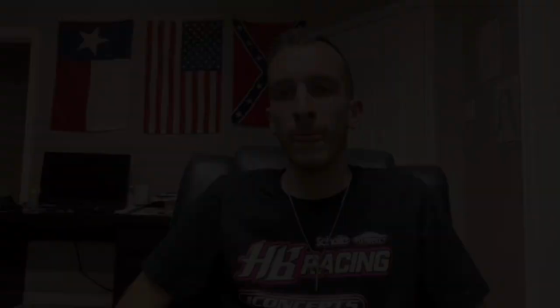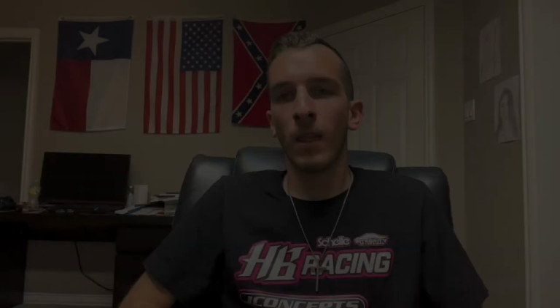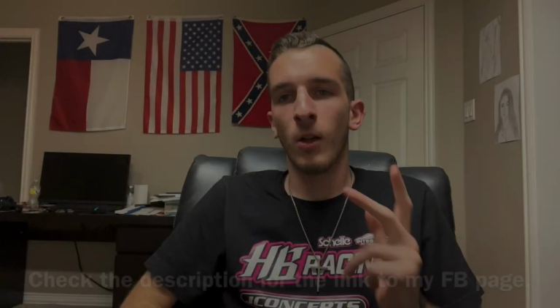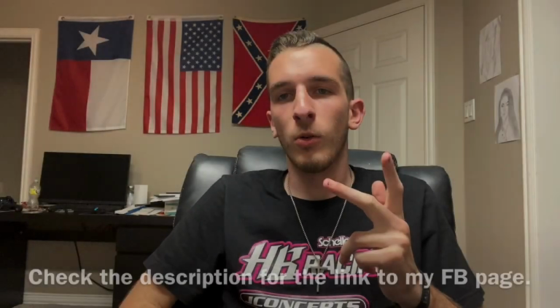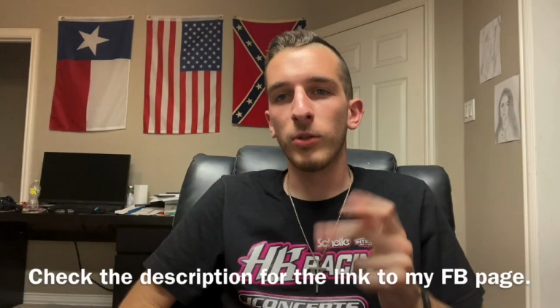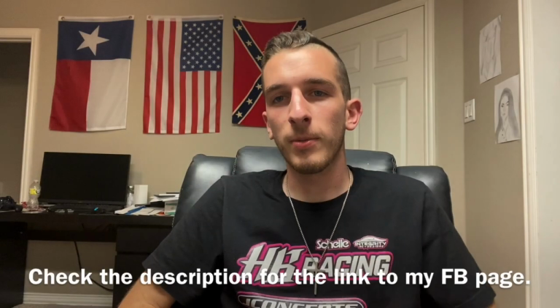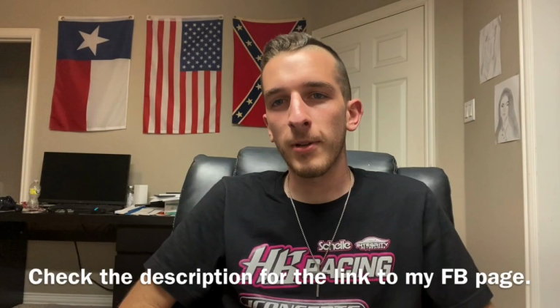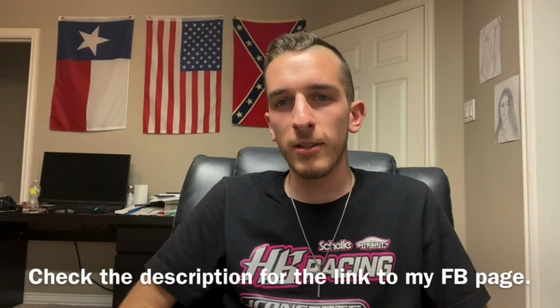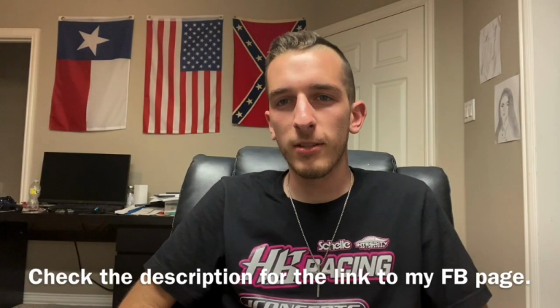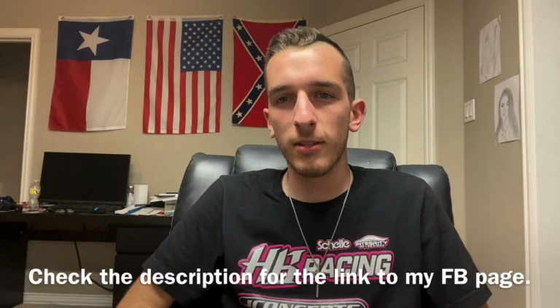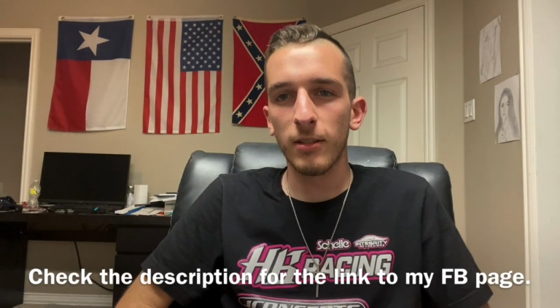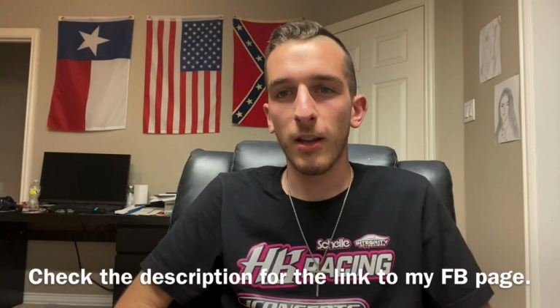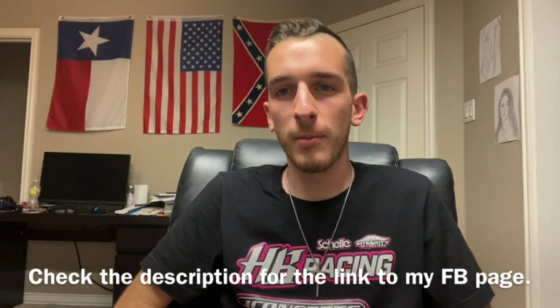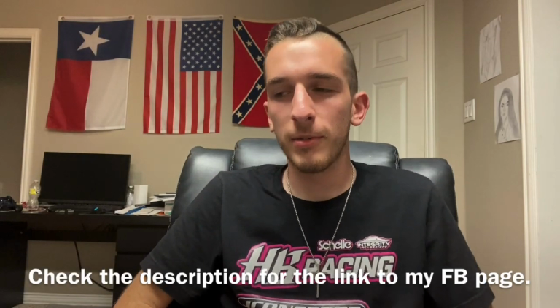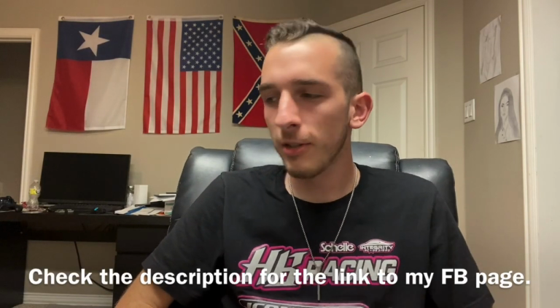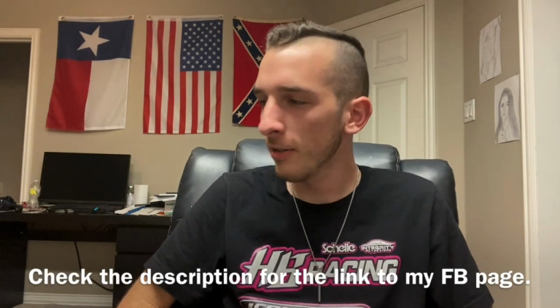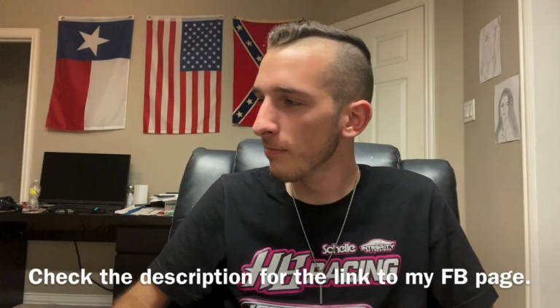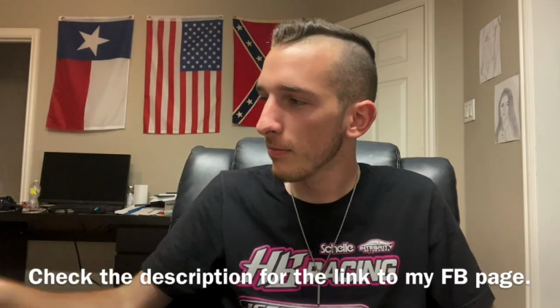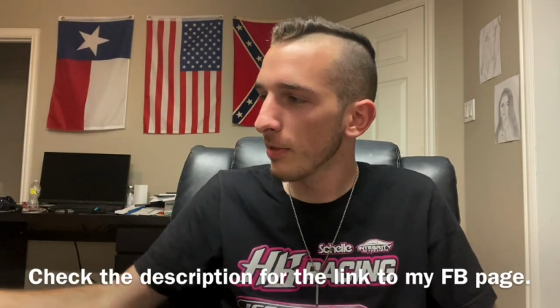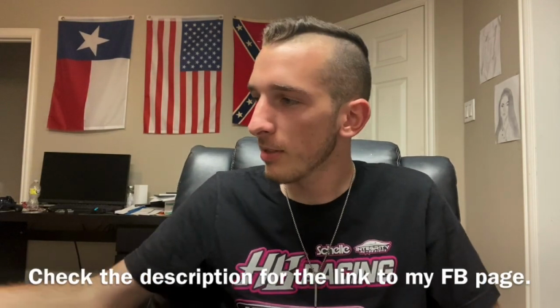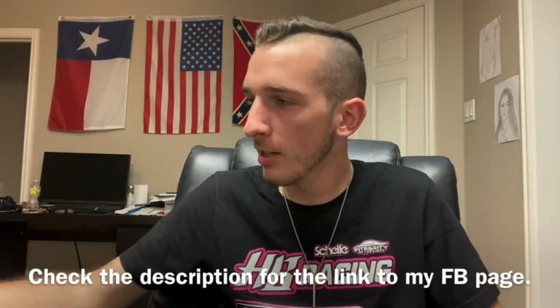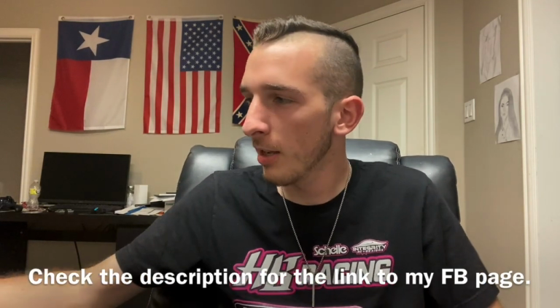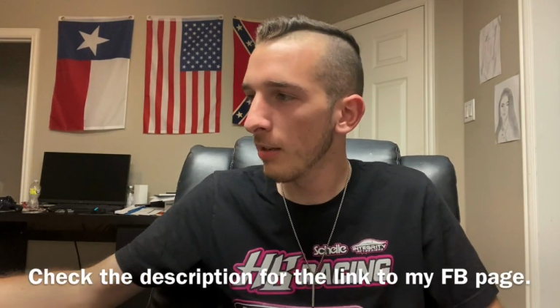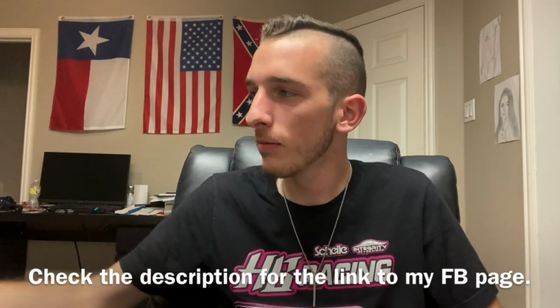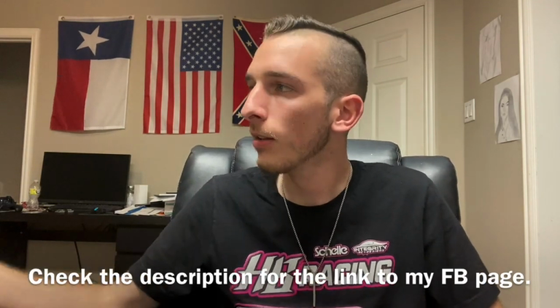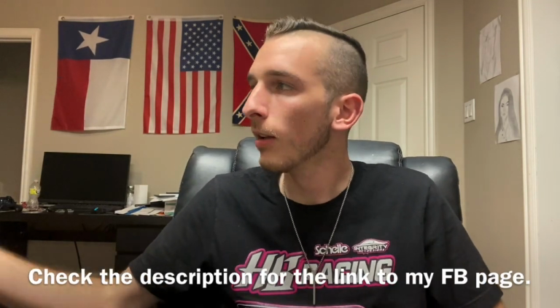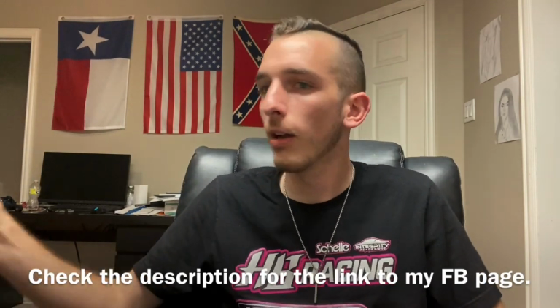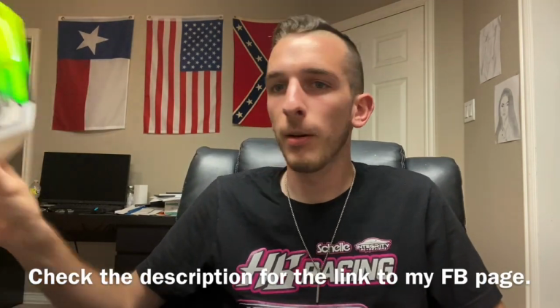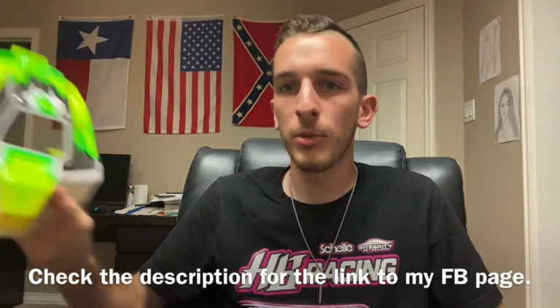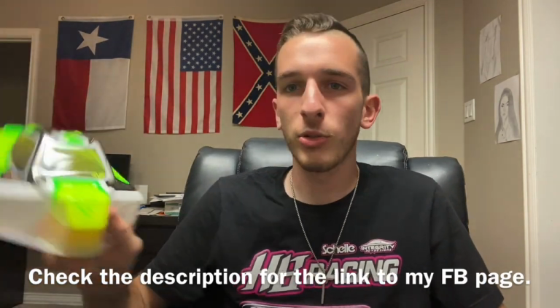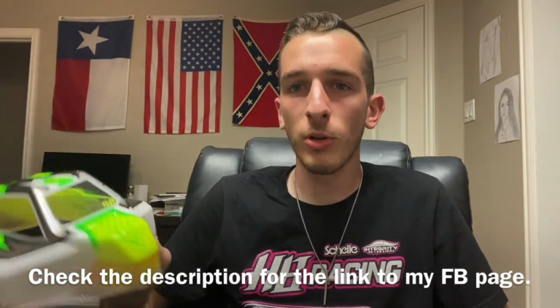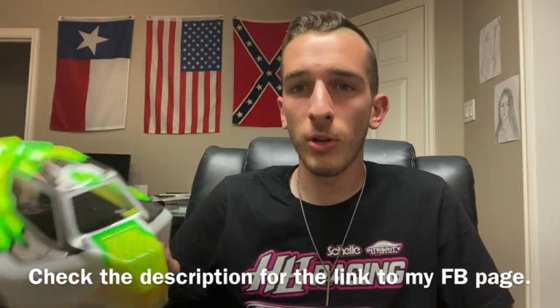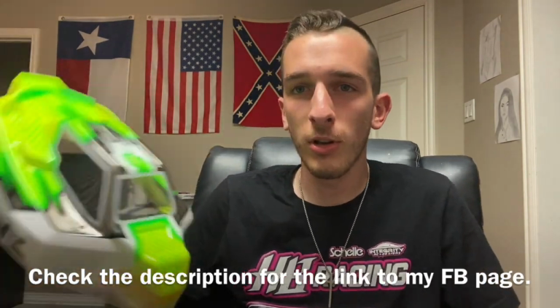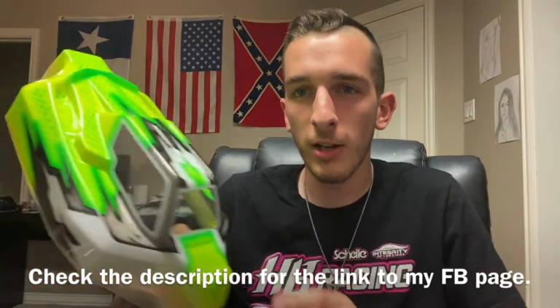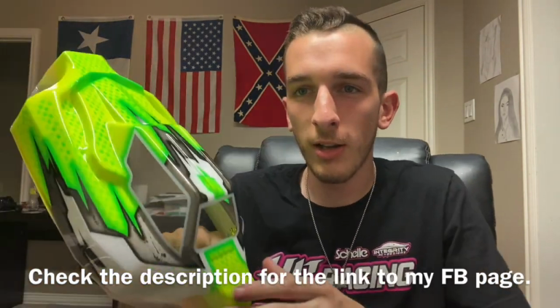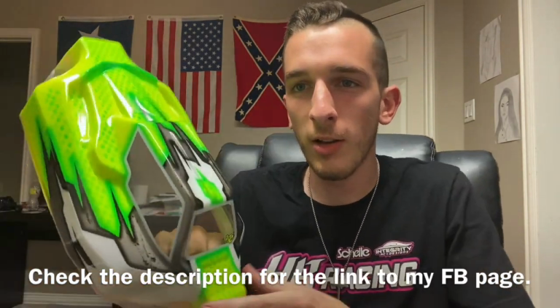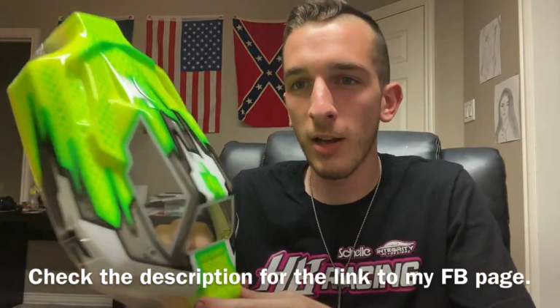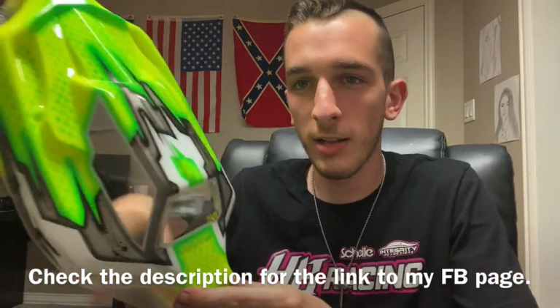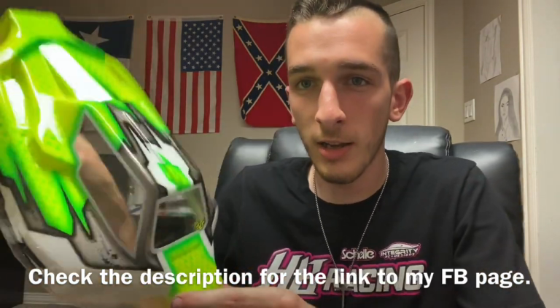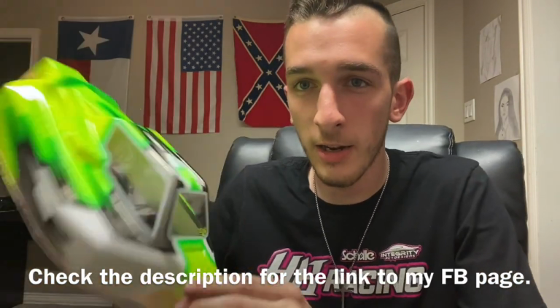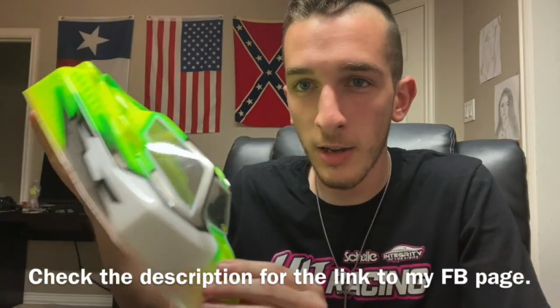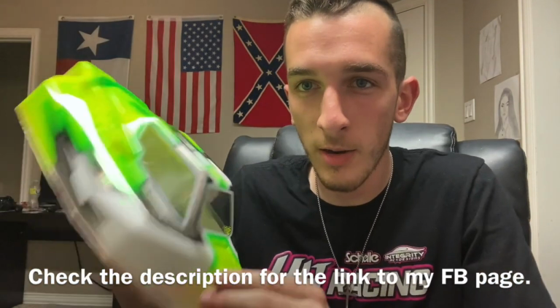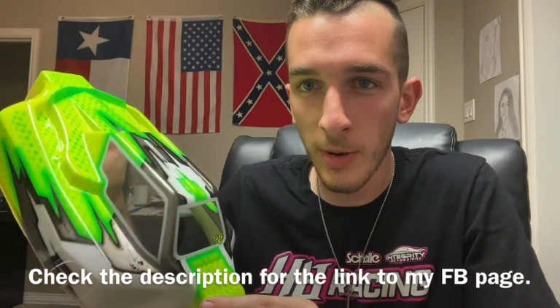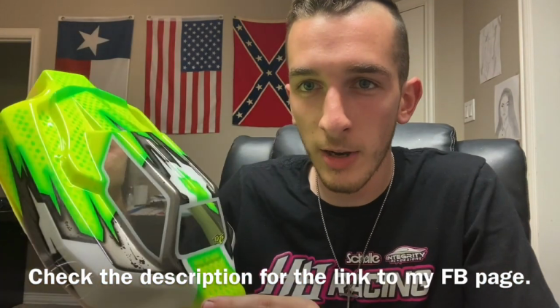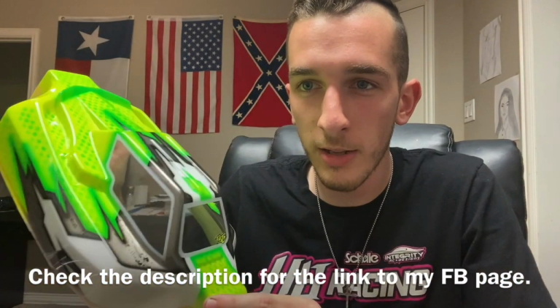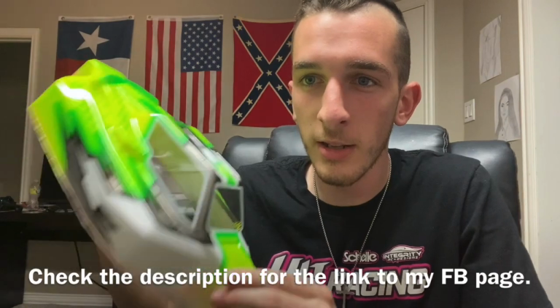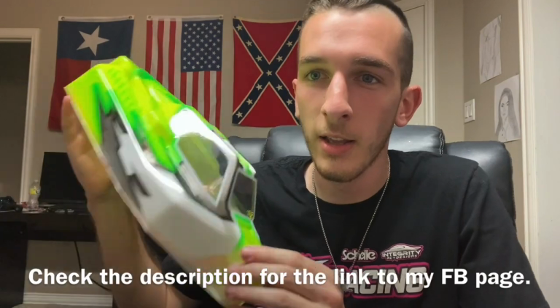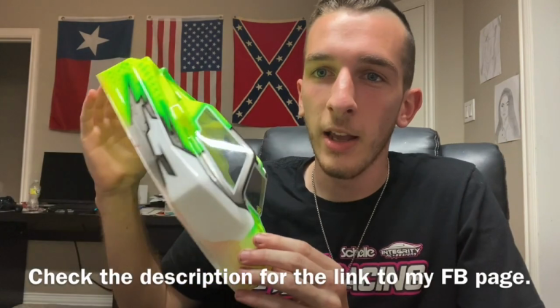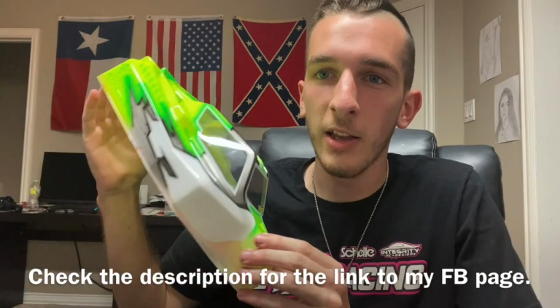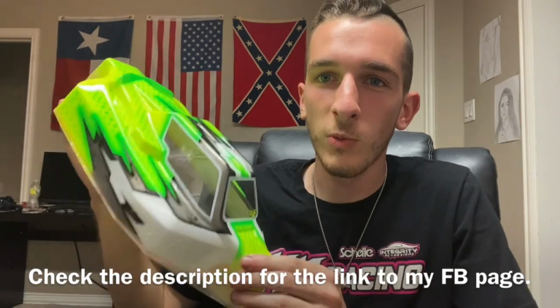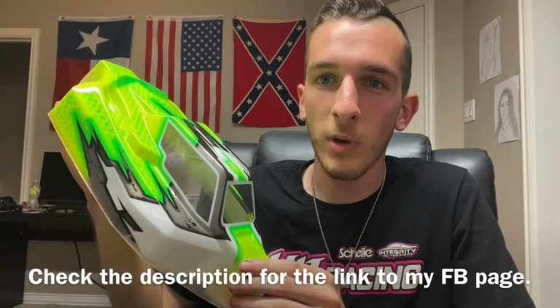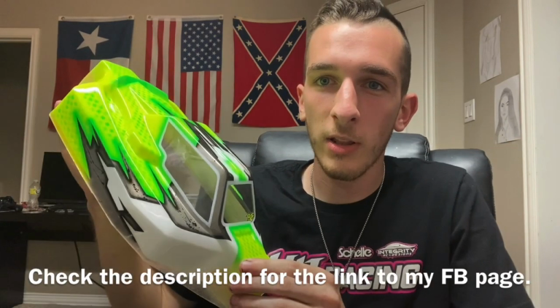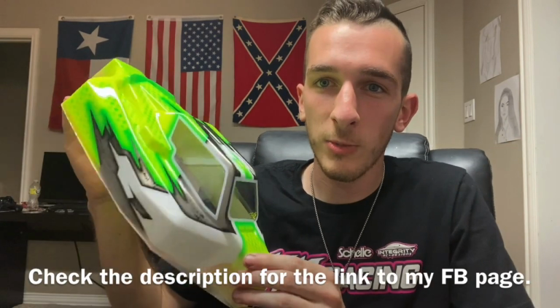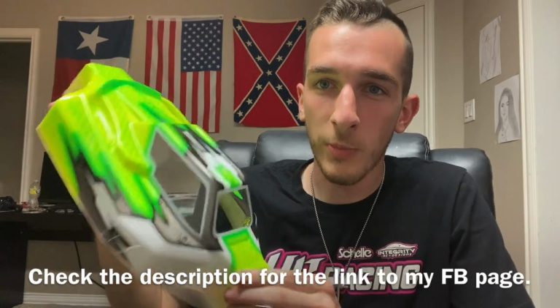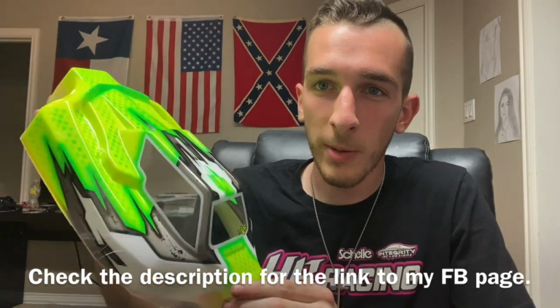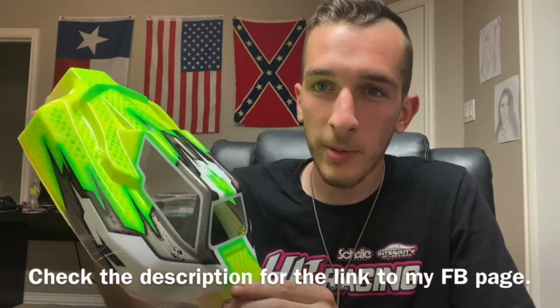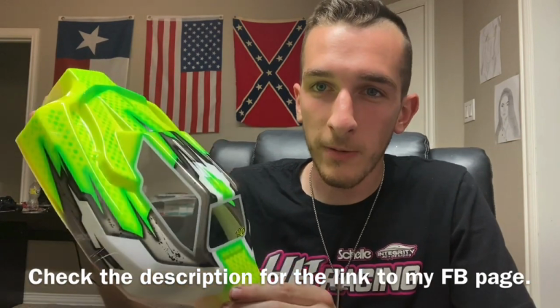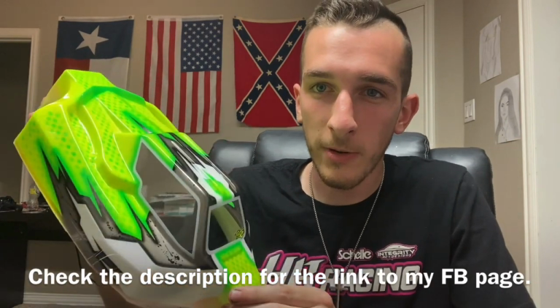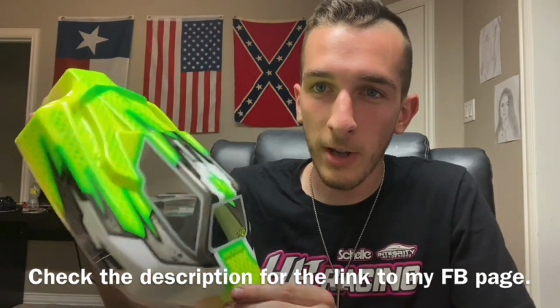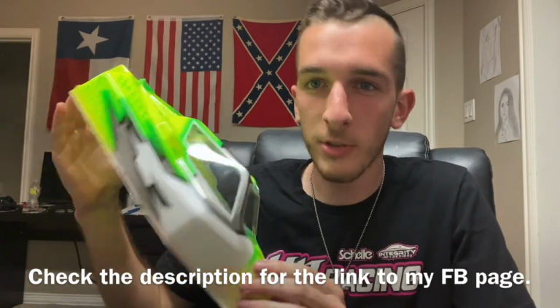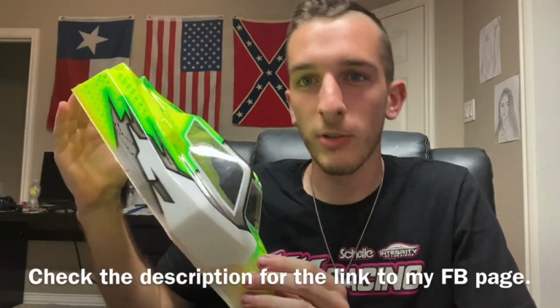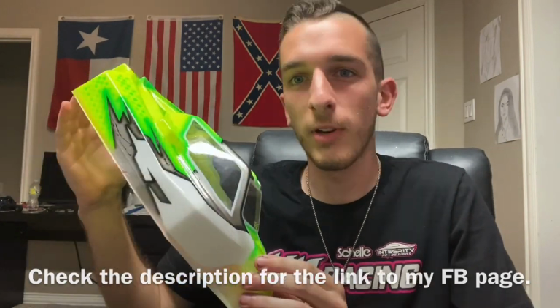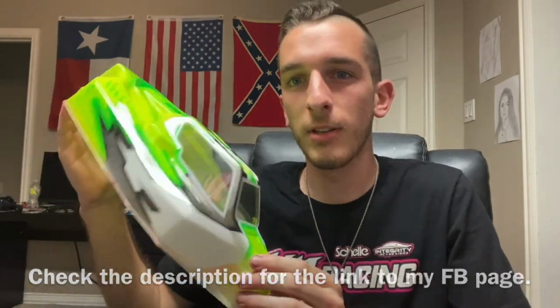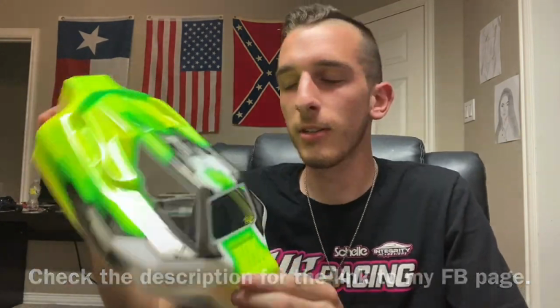What's up guys? I'm Dylan. Today I'm going to show you all how I cut out a body as well as prep it for nitro racing.